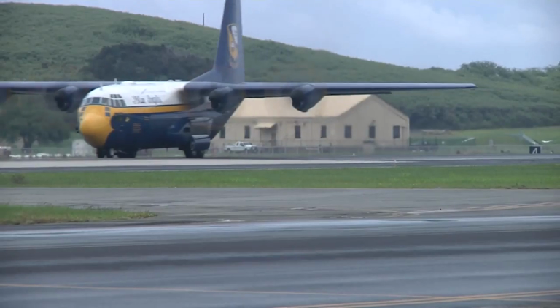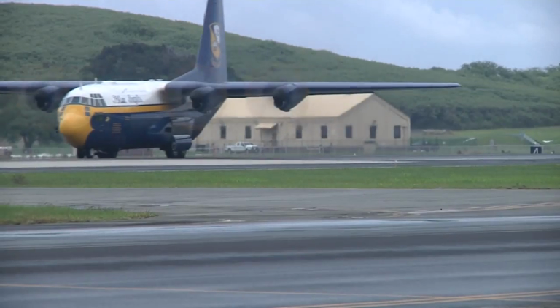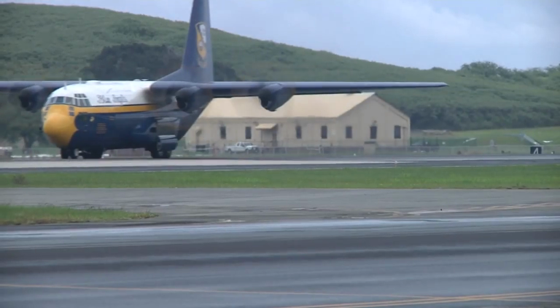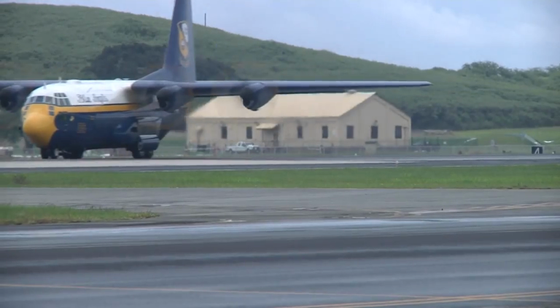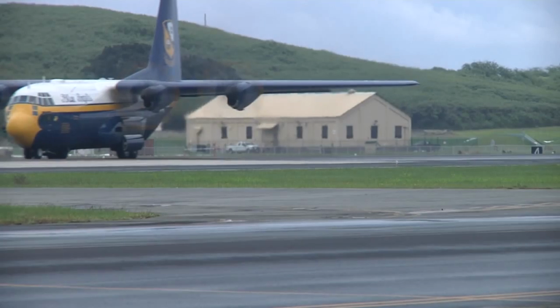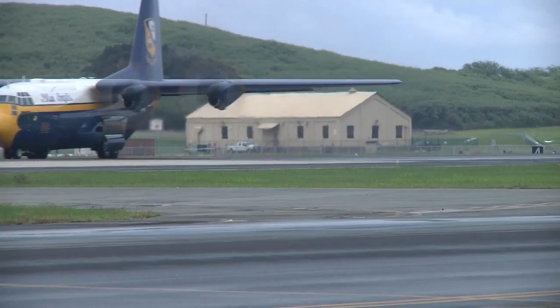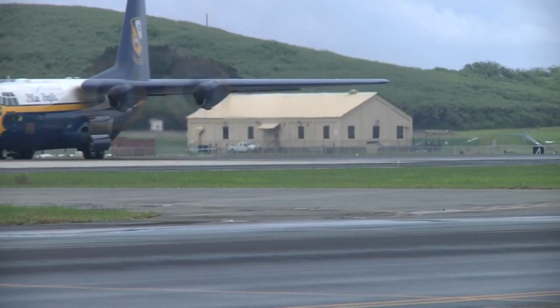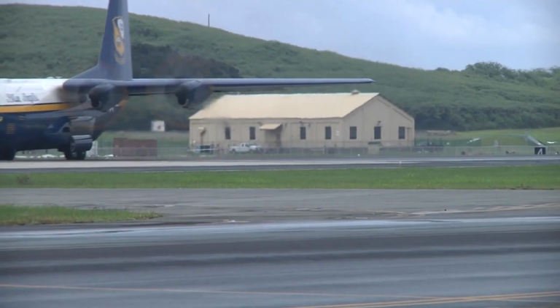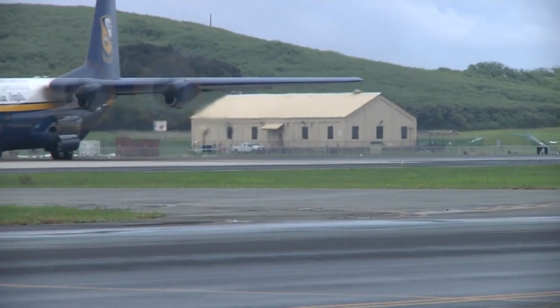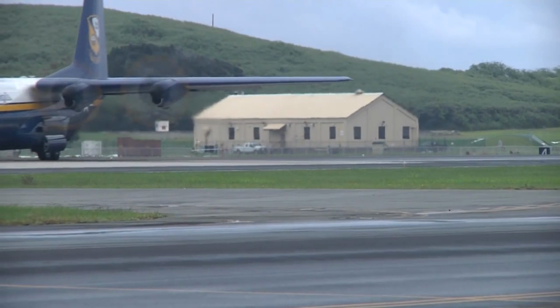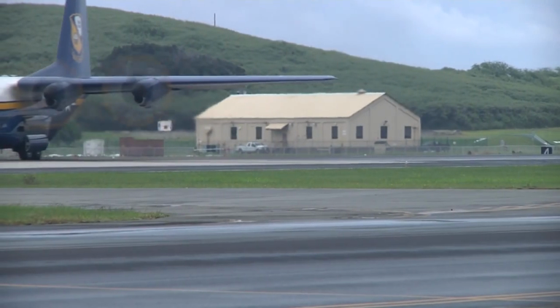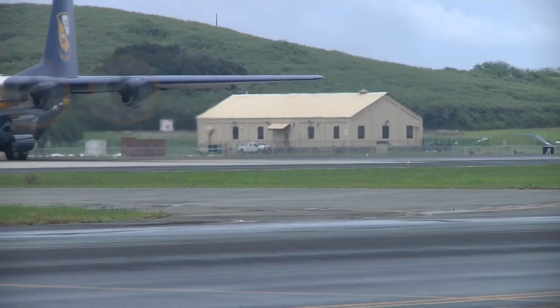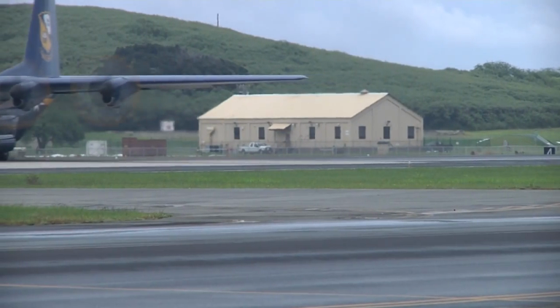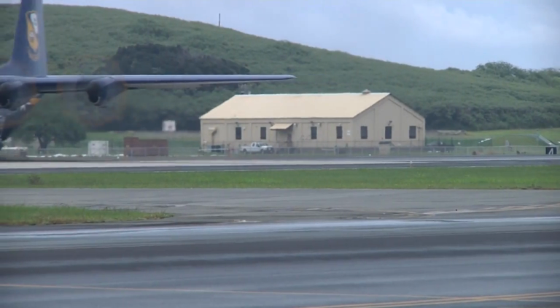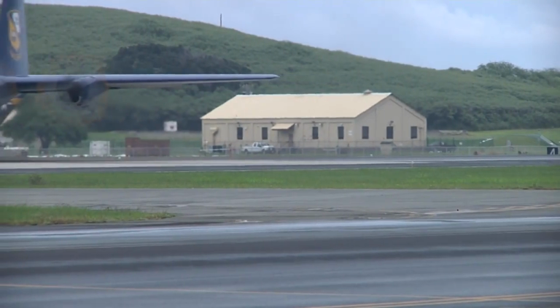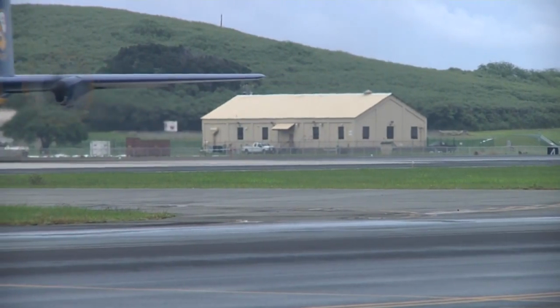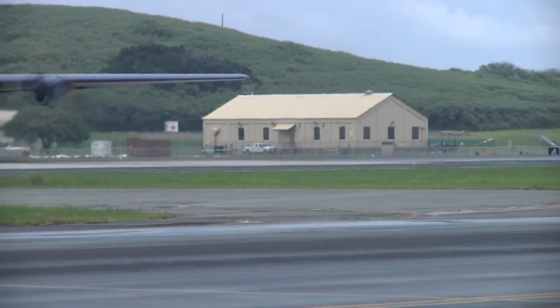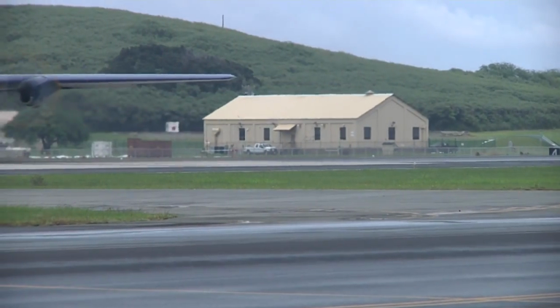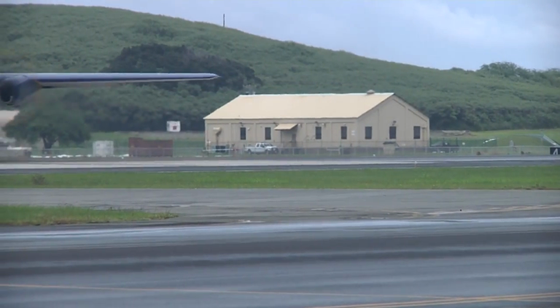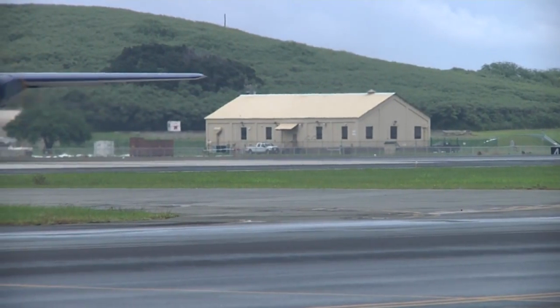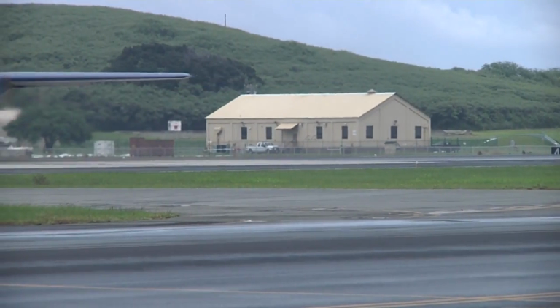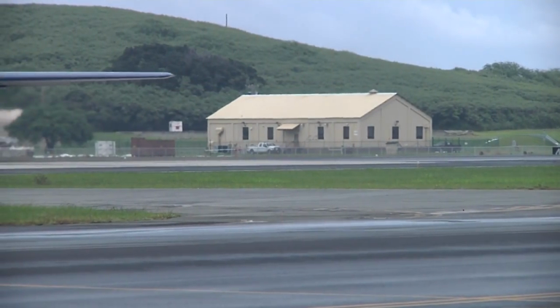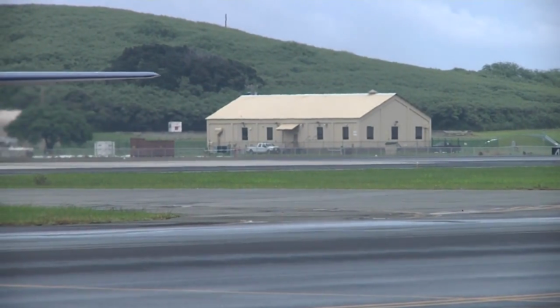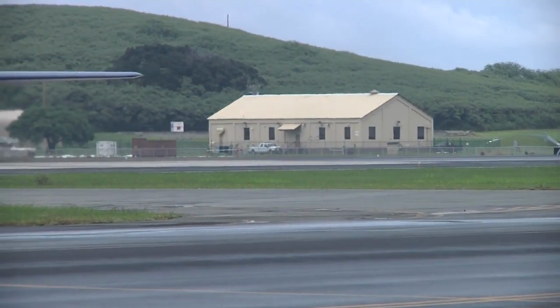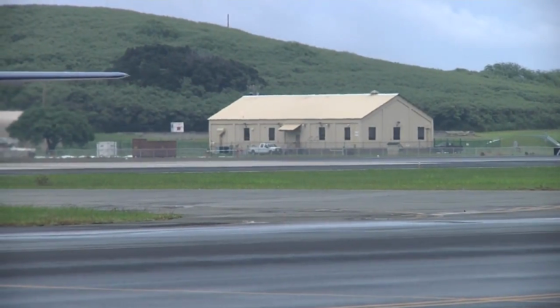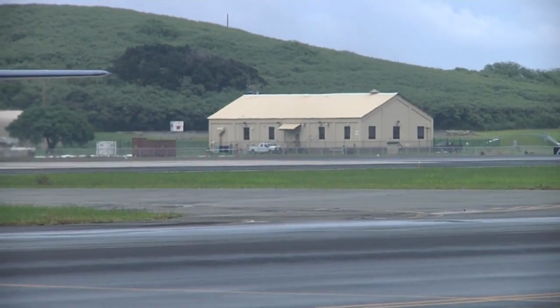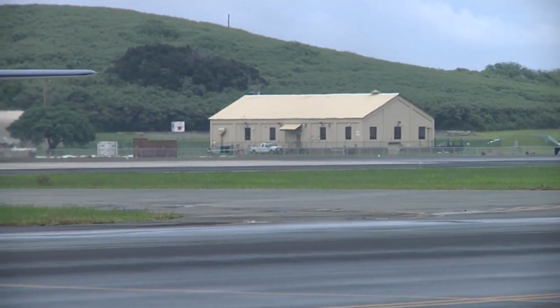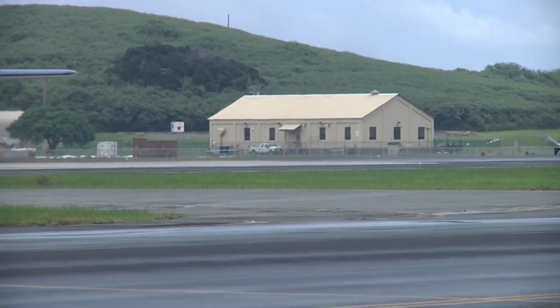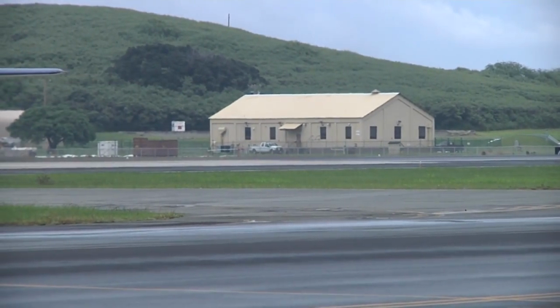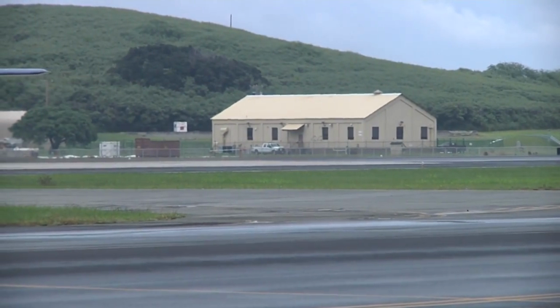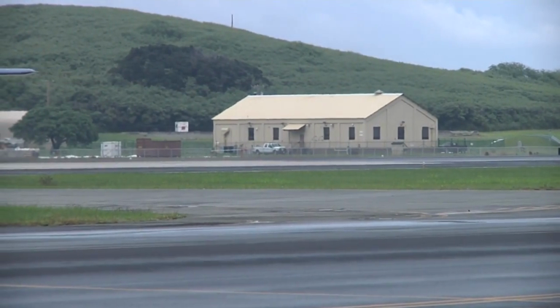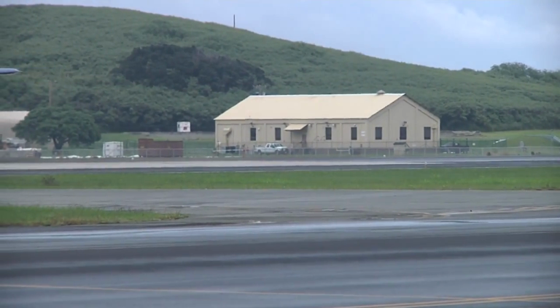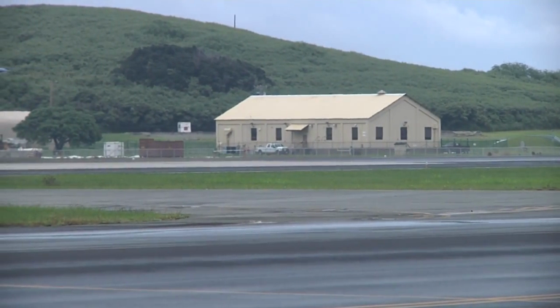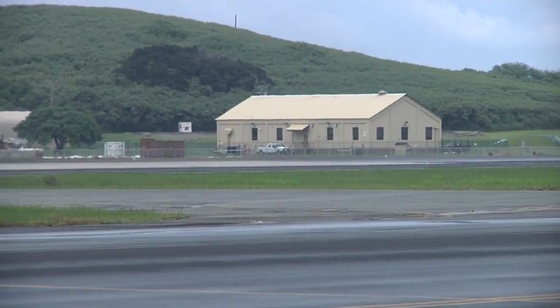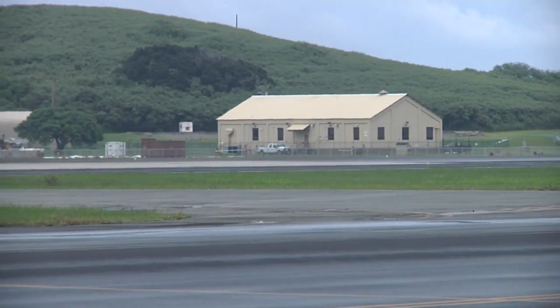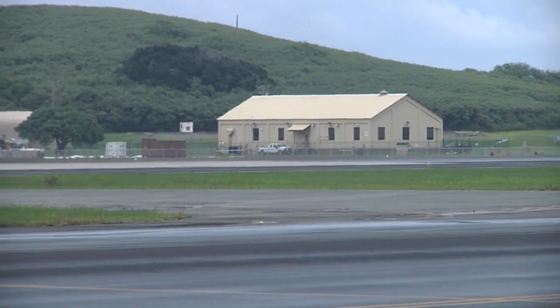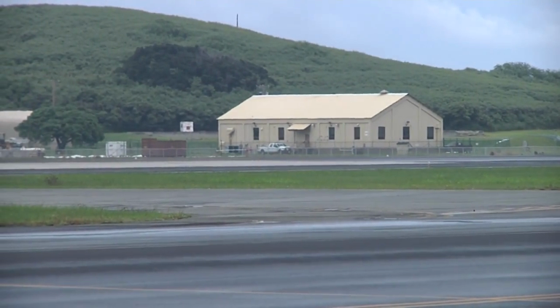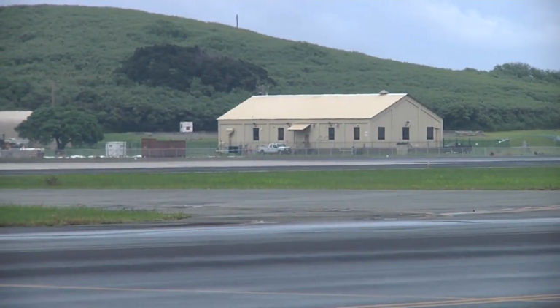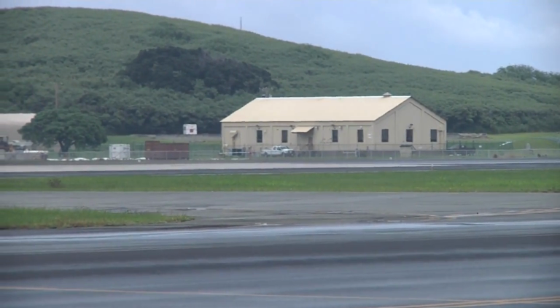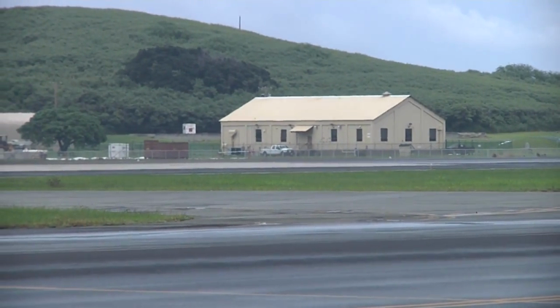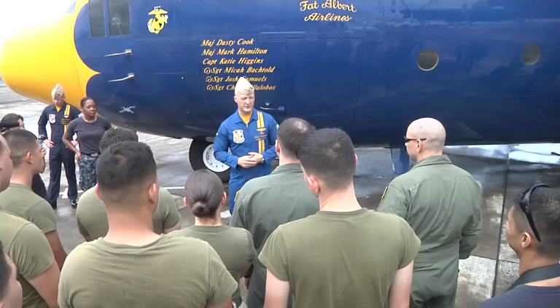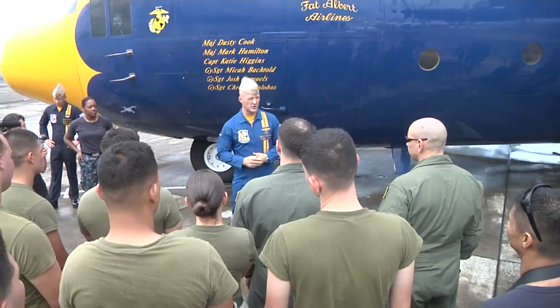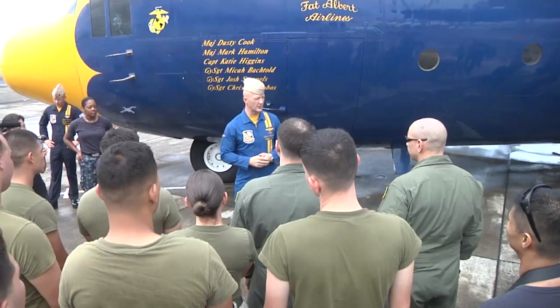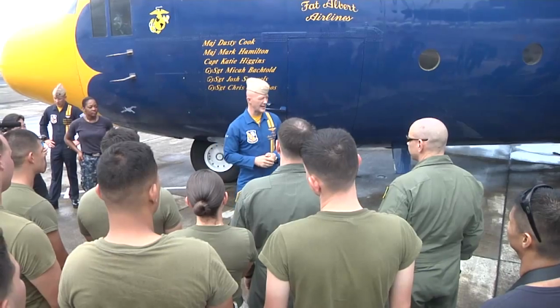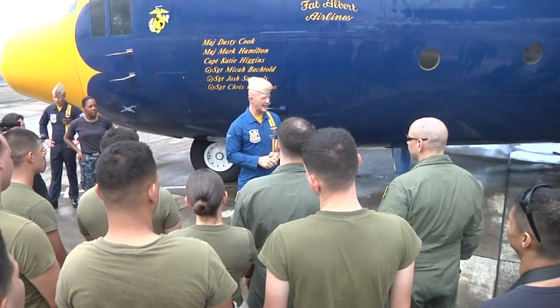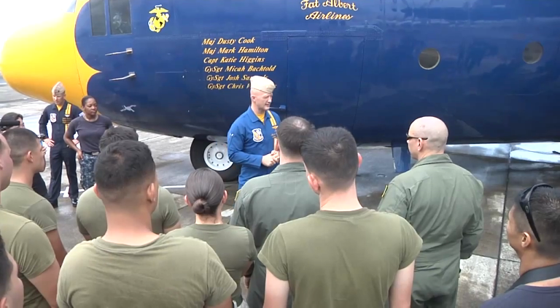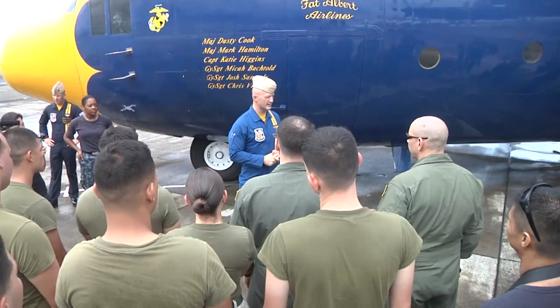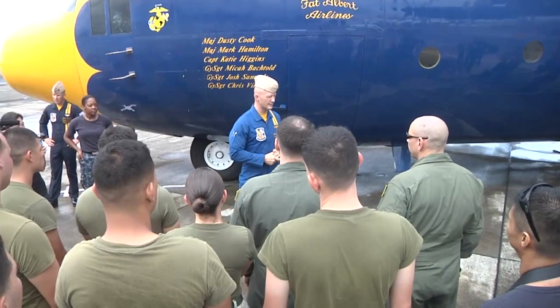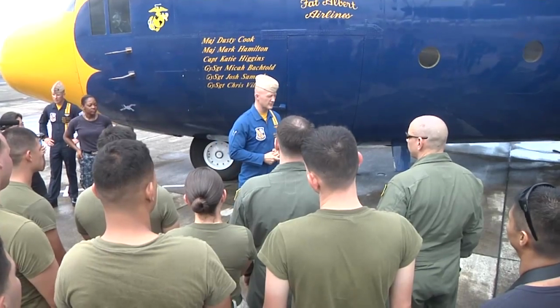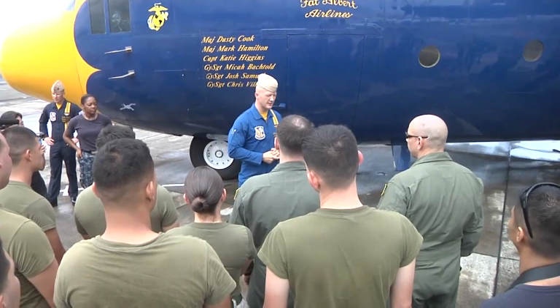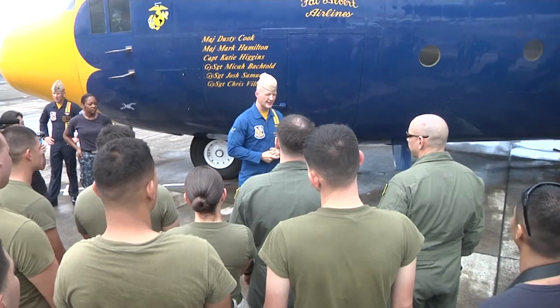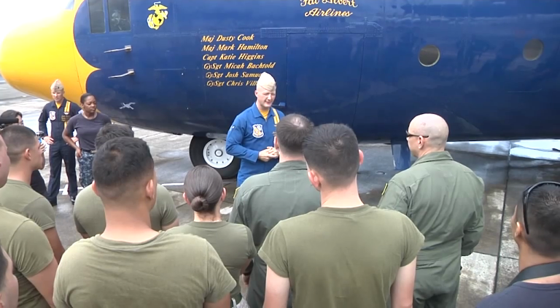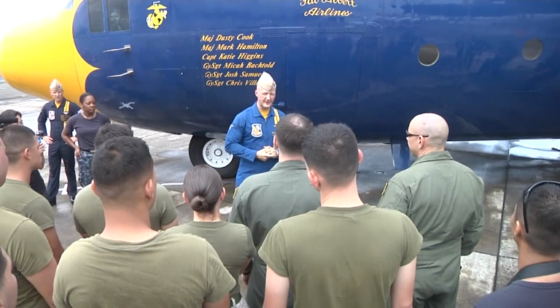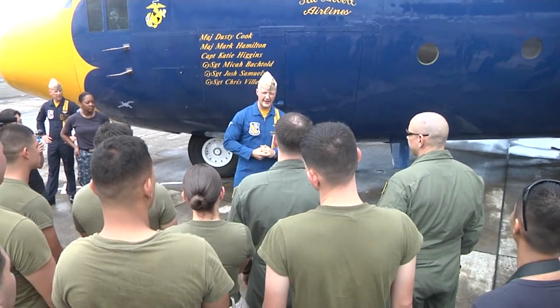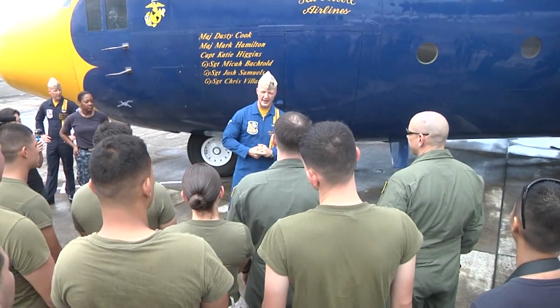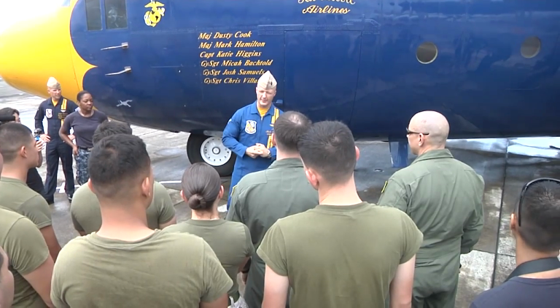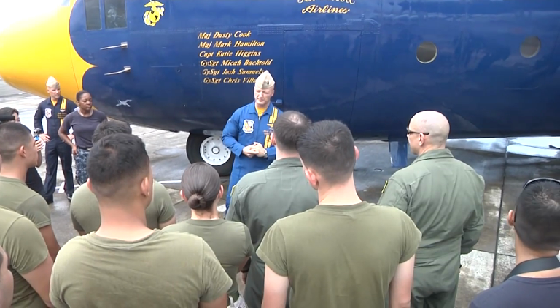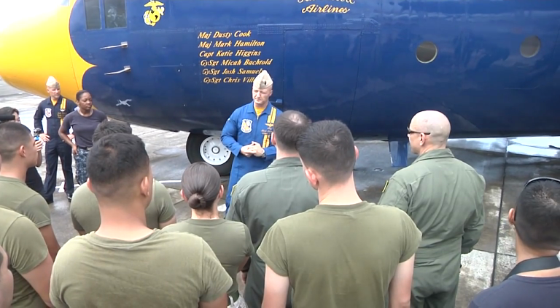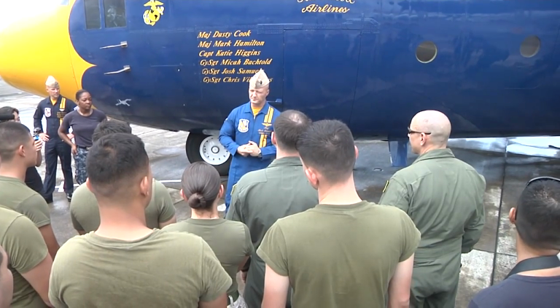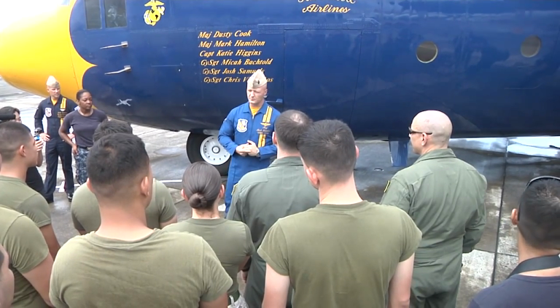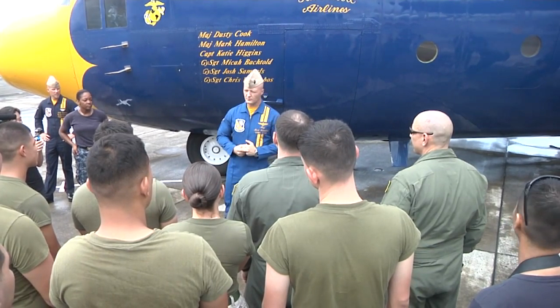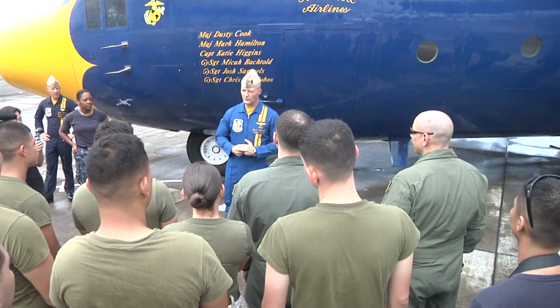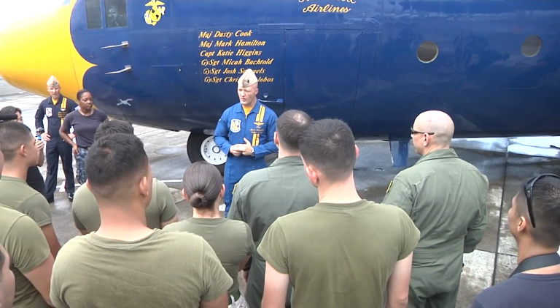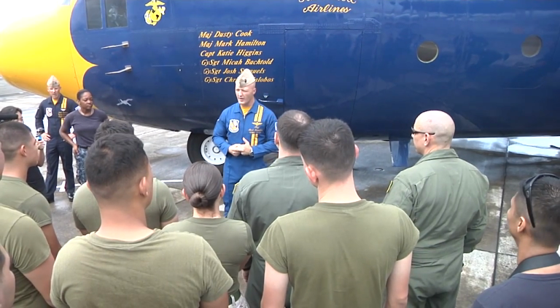The Blue Angels are scheduled to perform in over 65 airshows in 2015. Last season, they entertained approximately 11 million people.